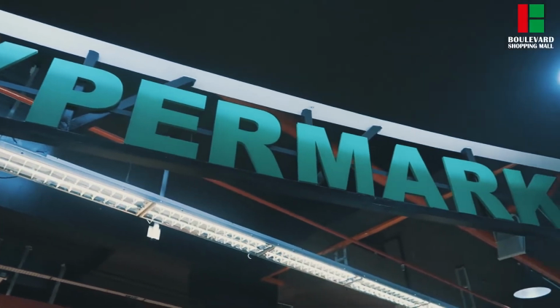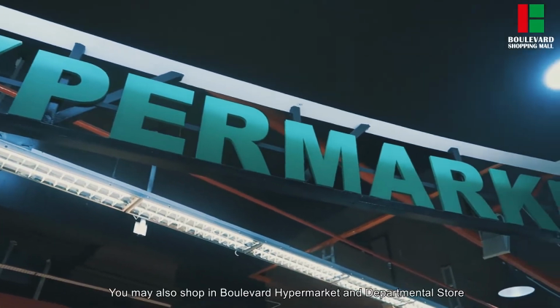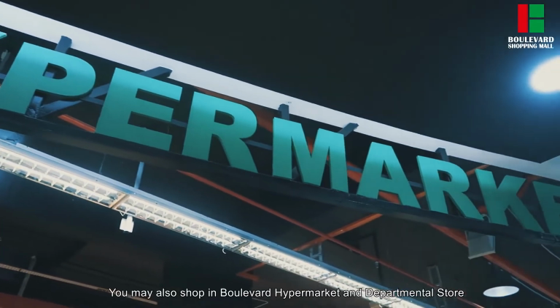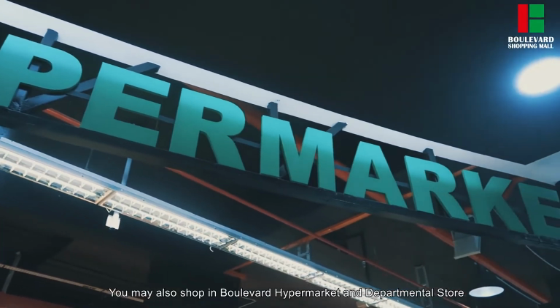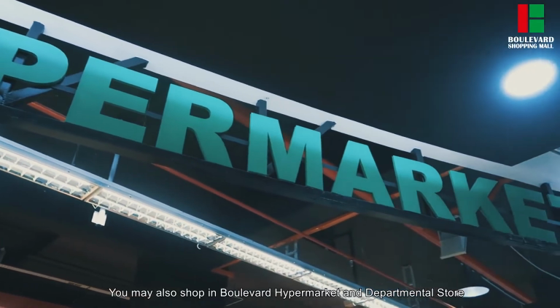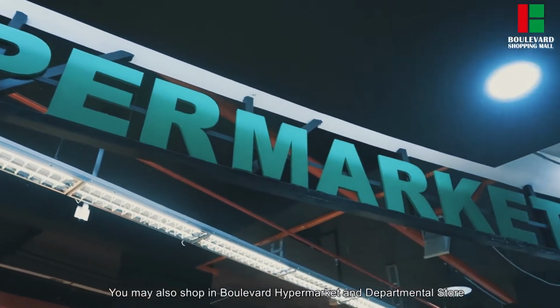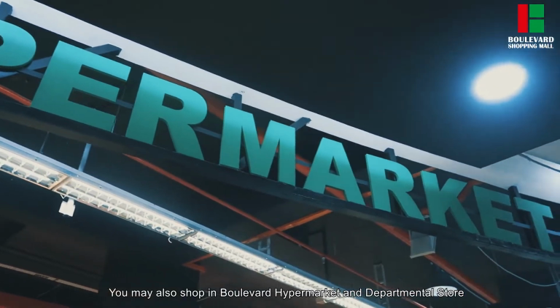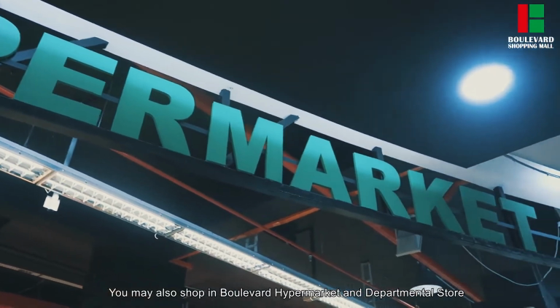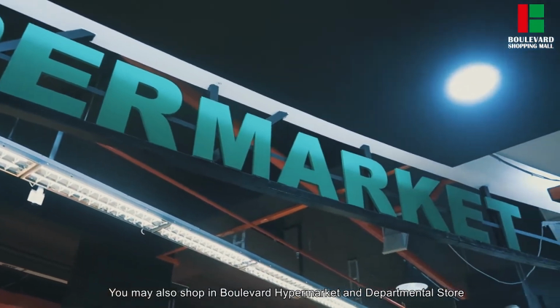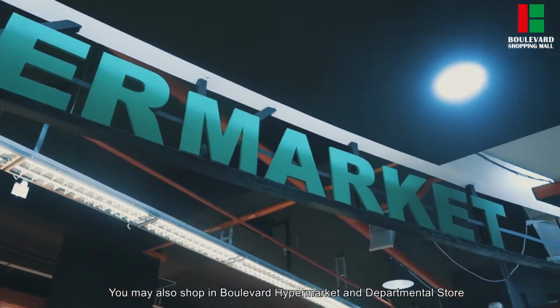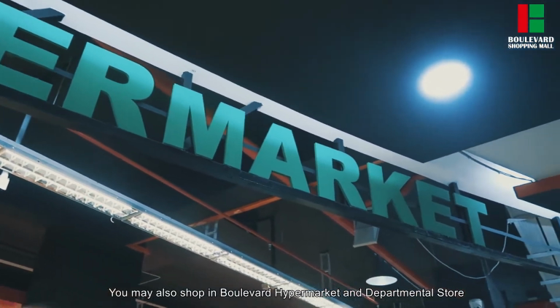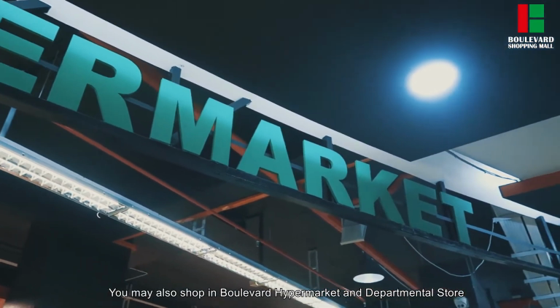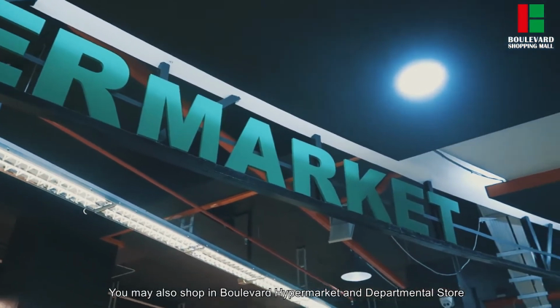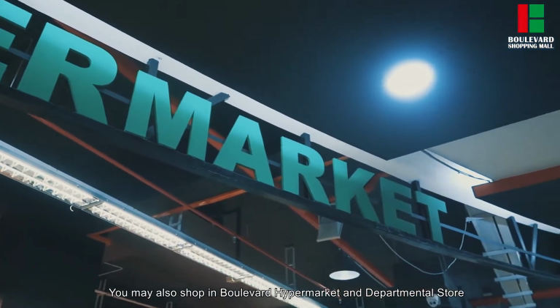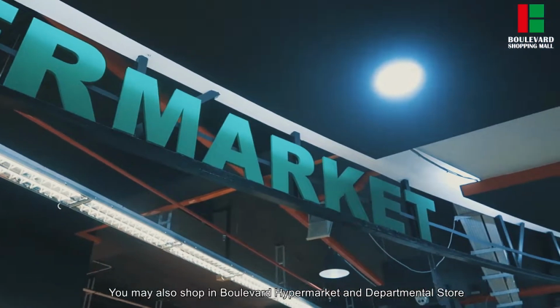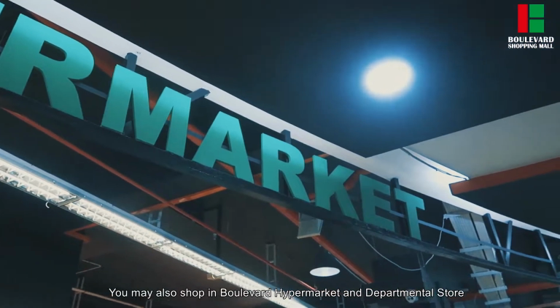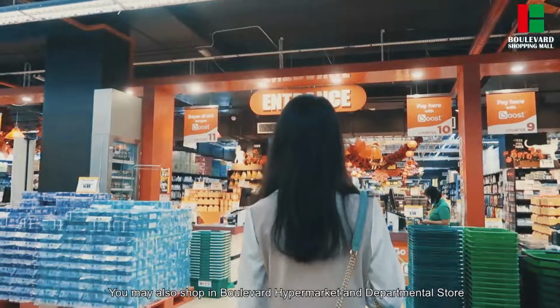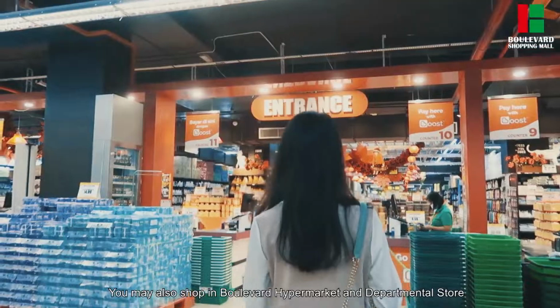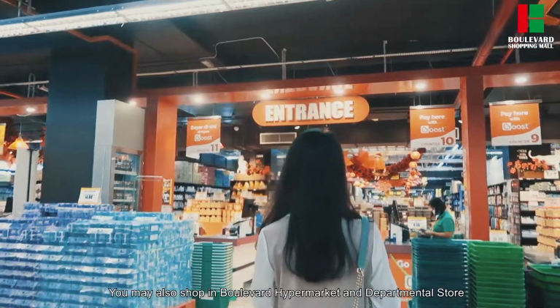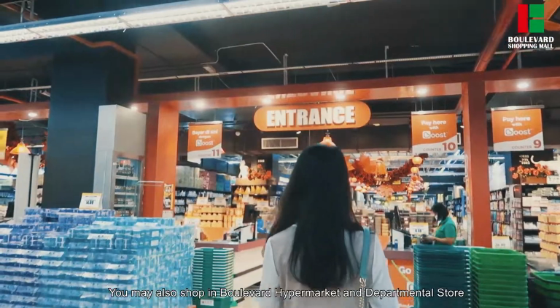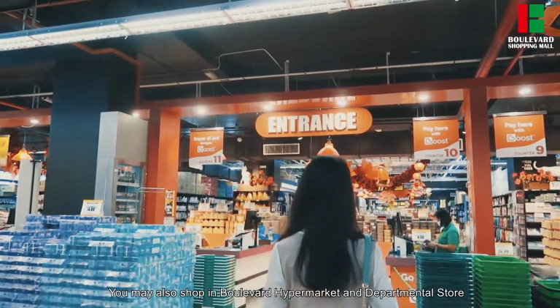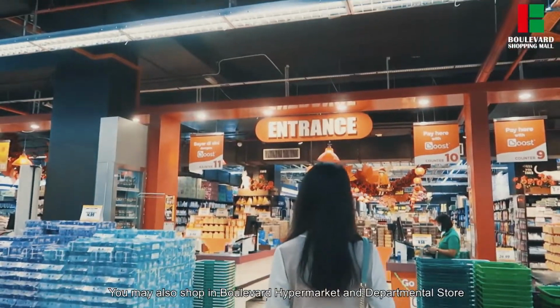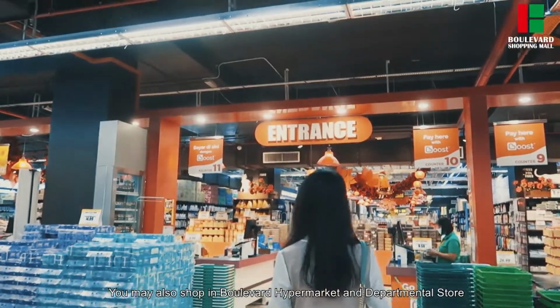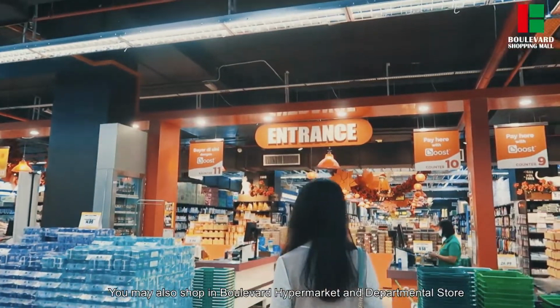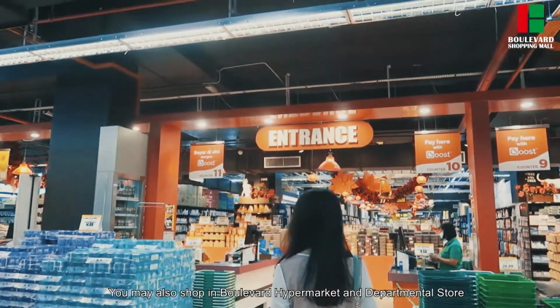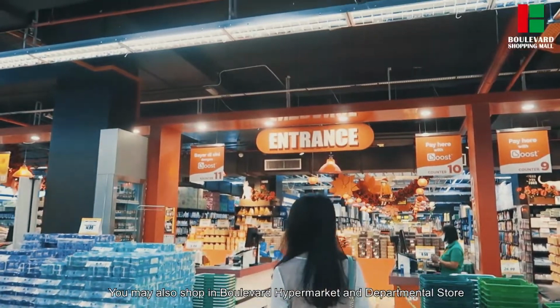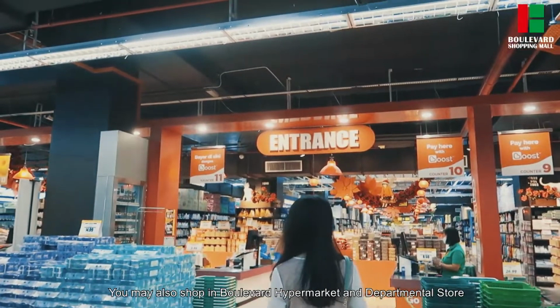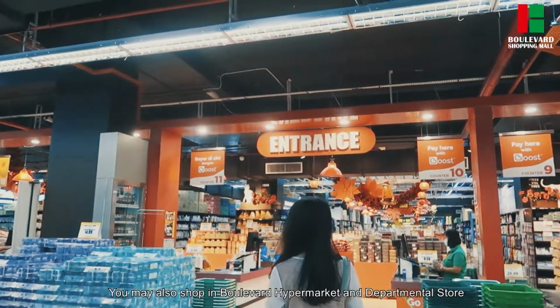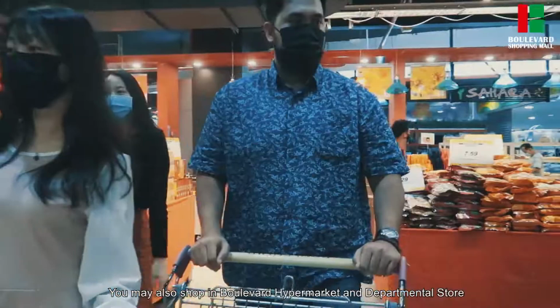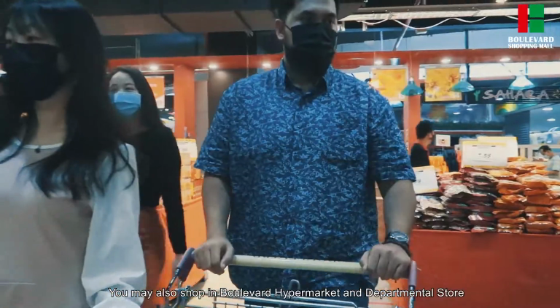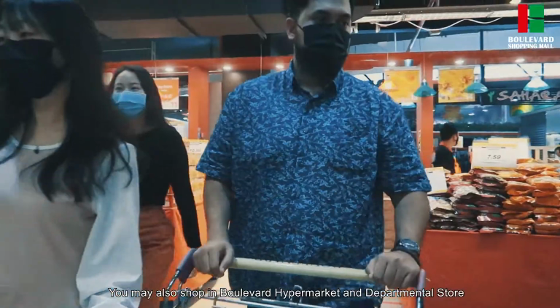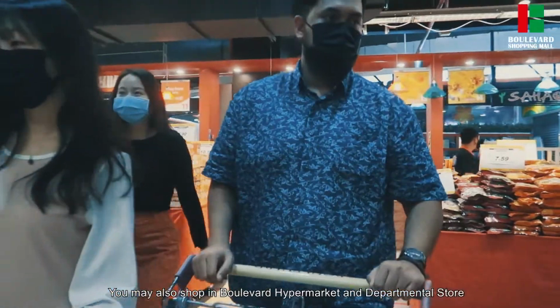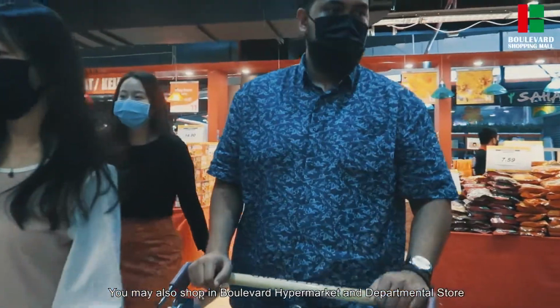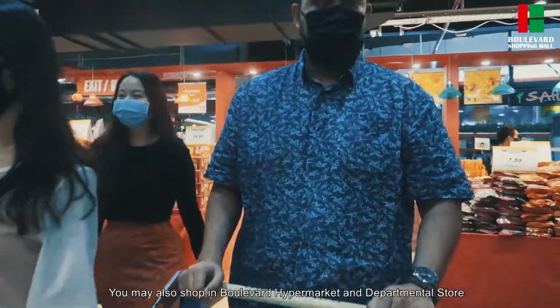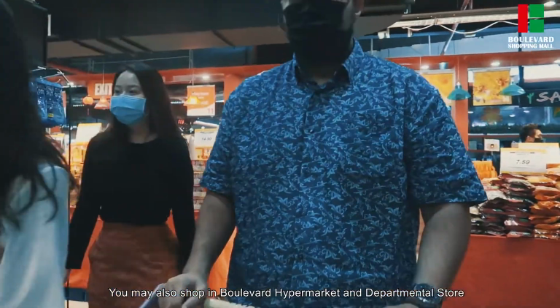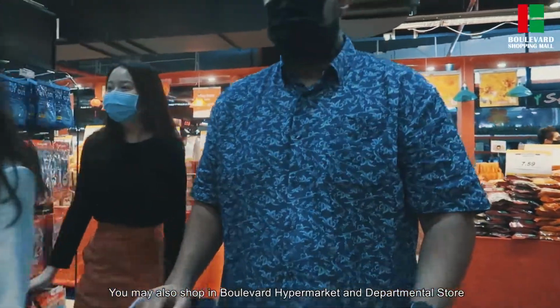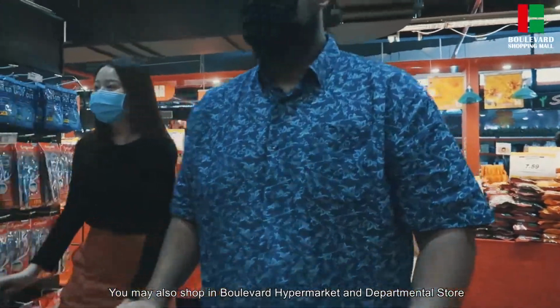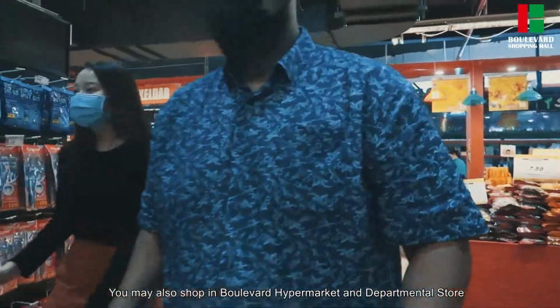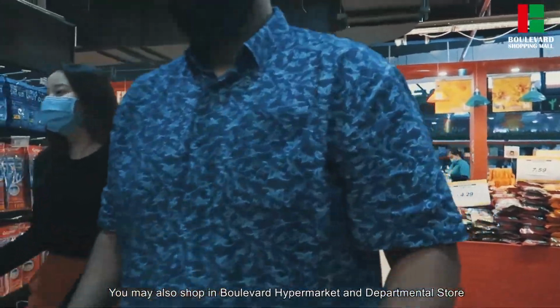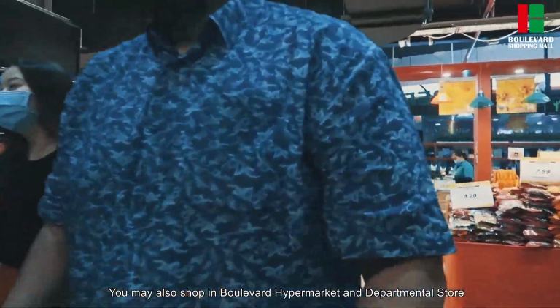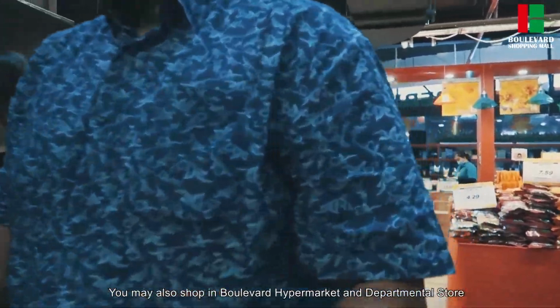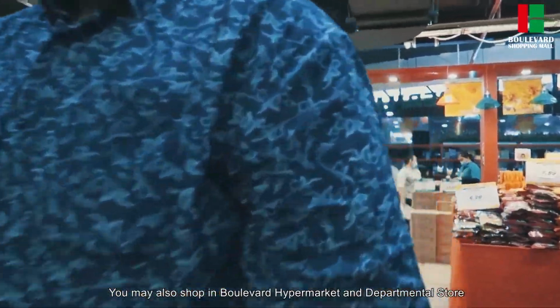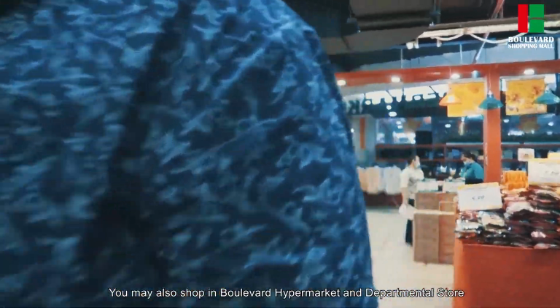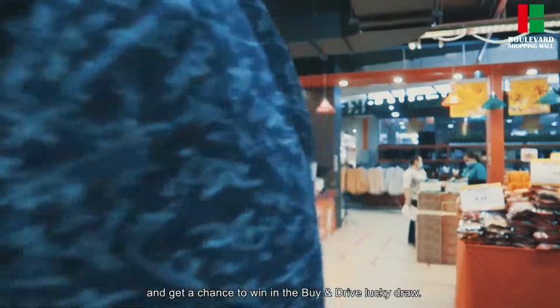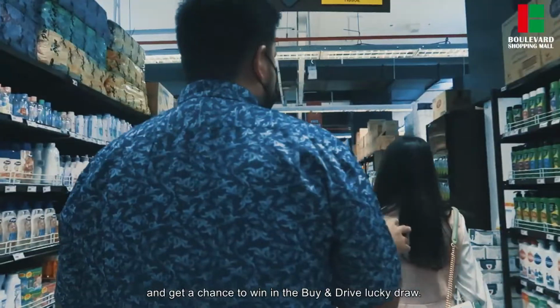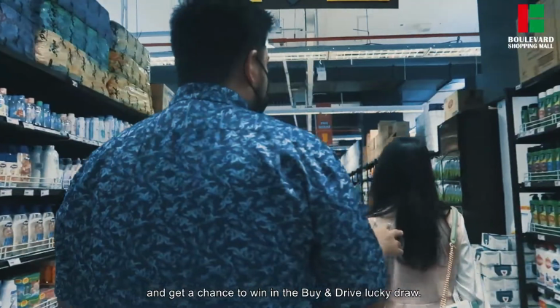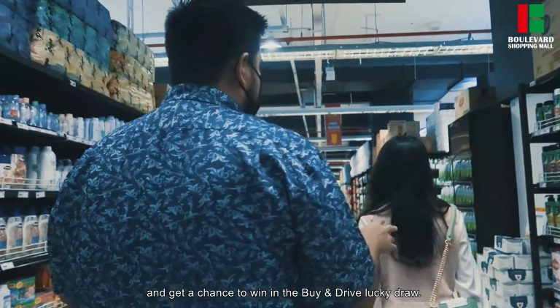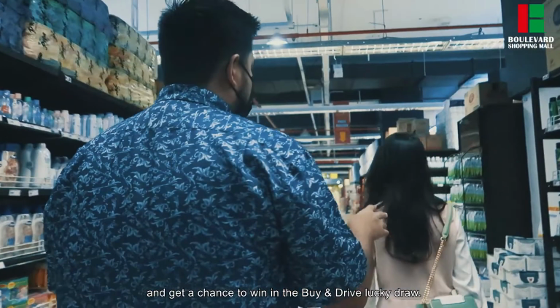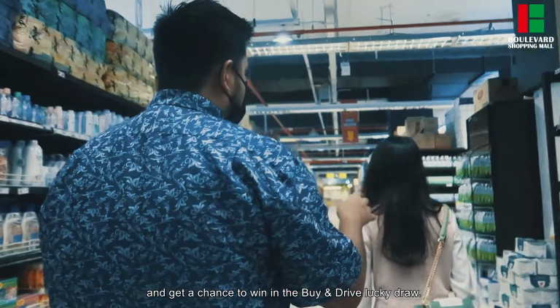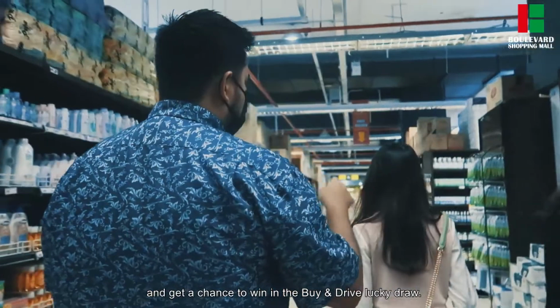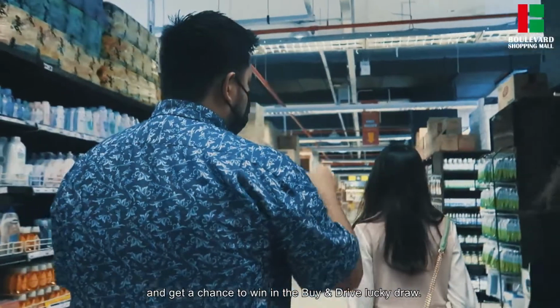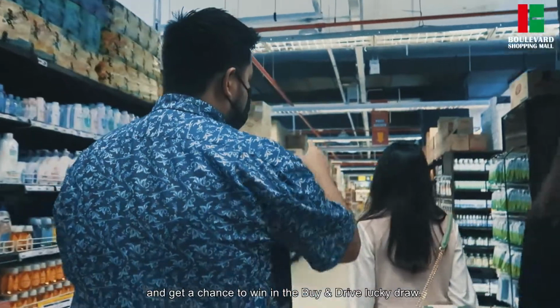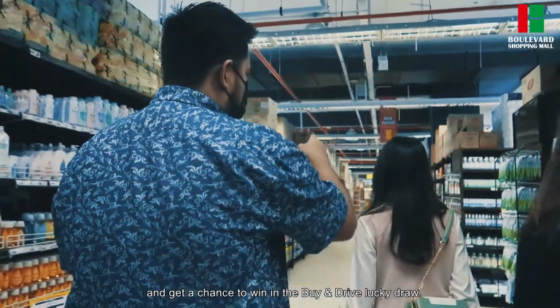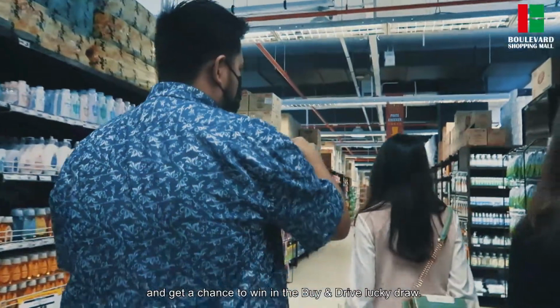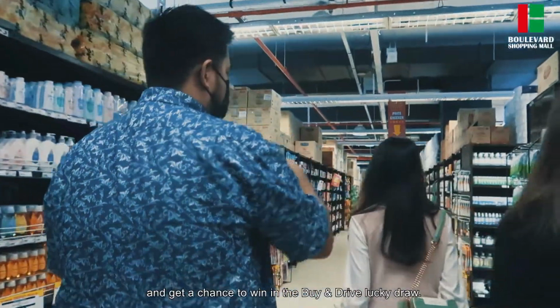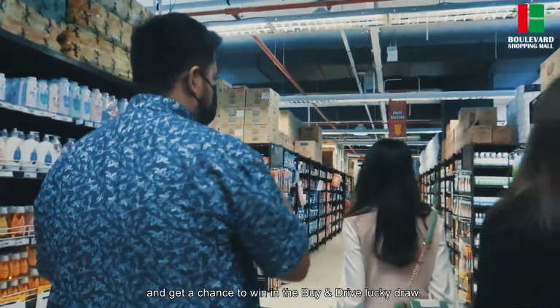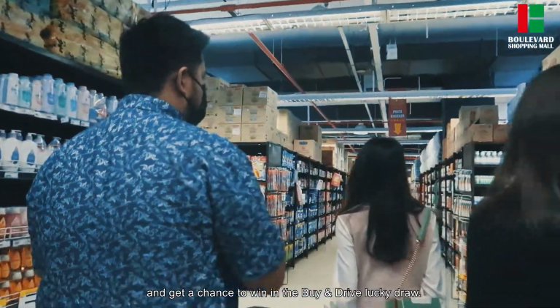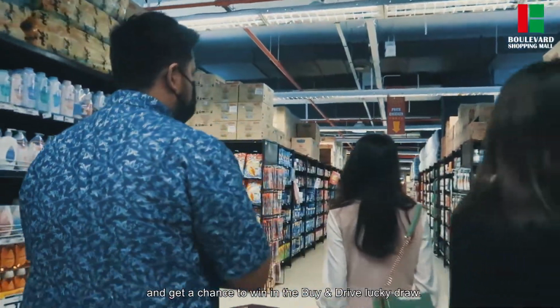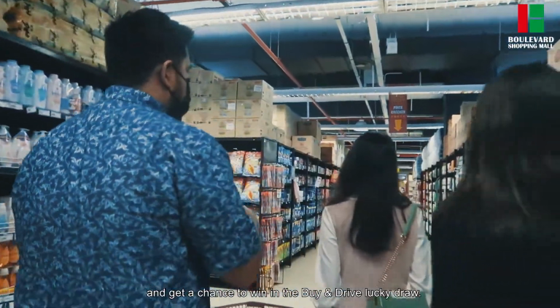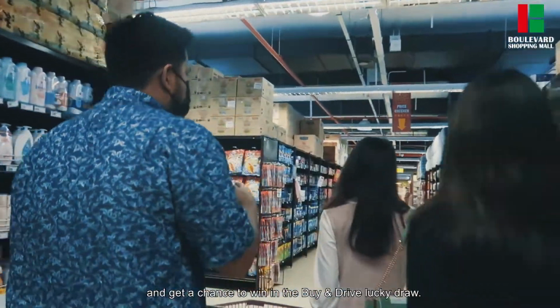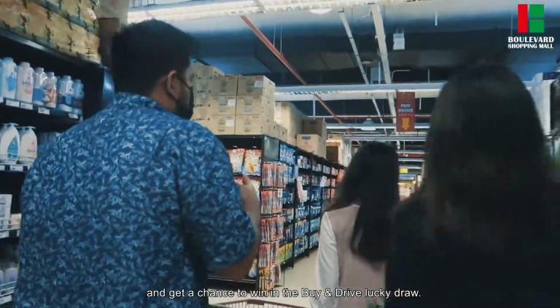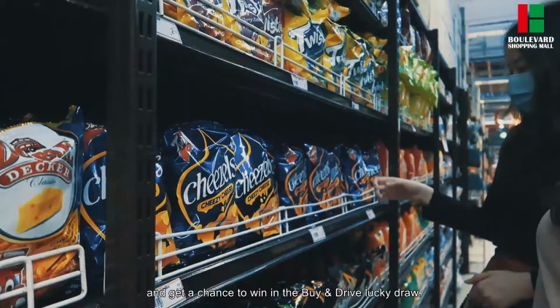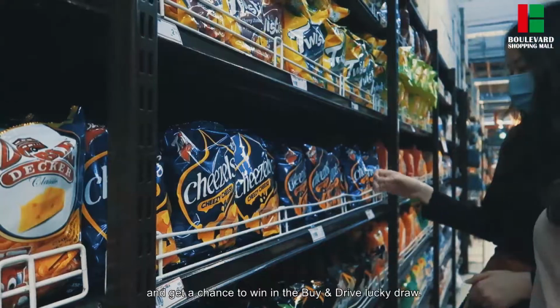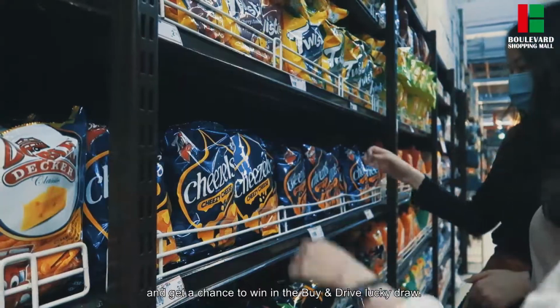You may also shop in Bollywood Hypermarket and Department Store and get a chance to win in the Buy and Drive Lucky Draw.